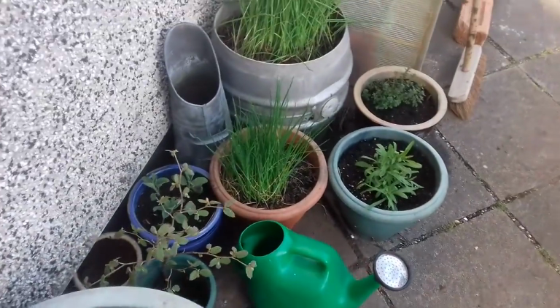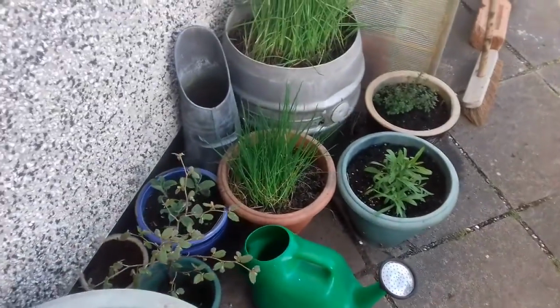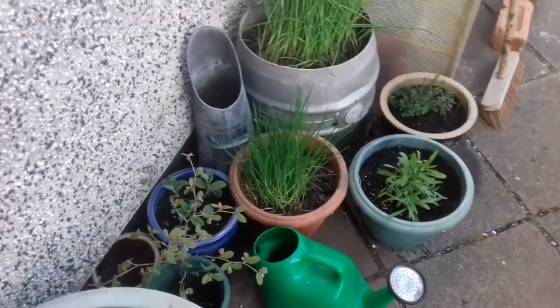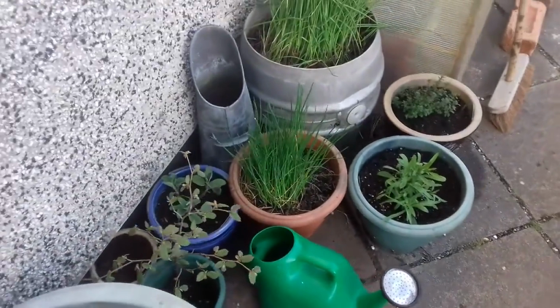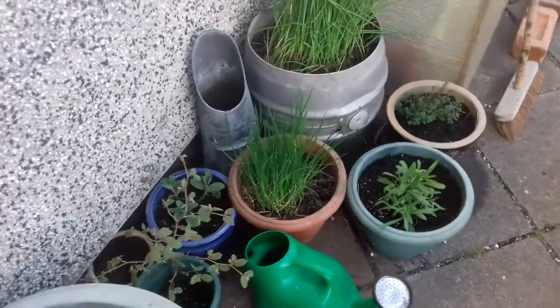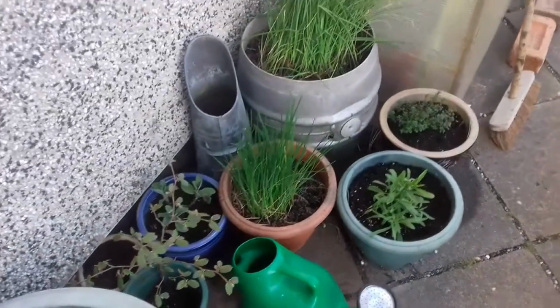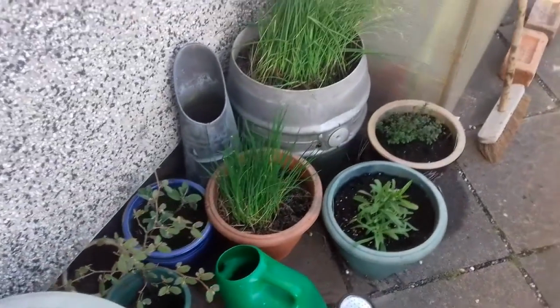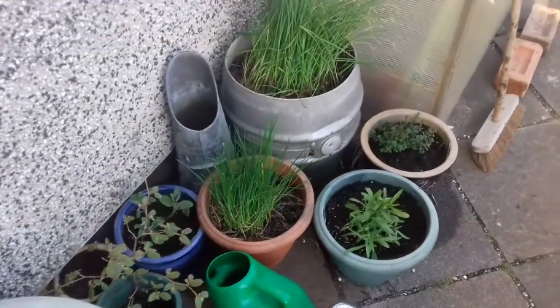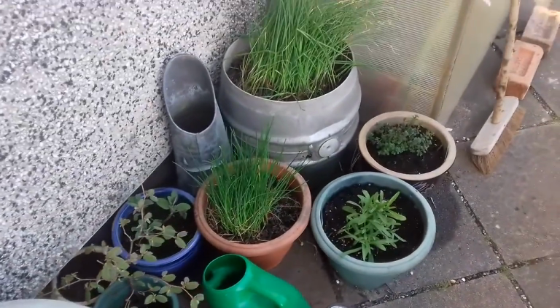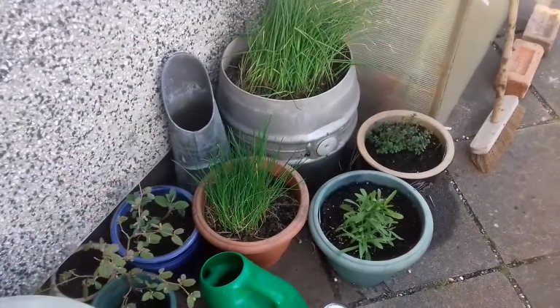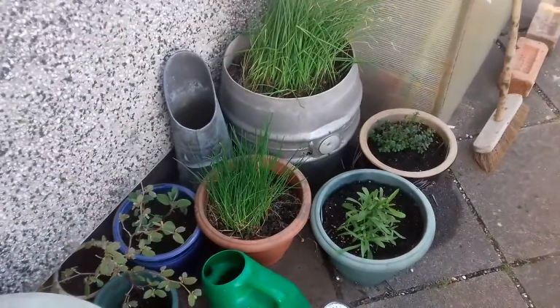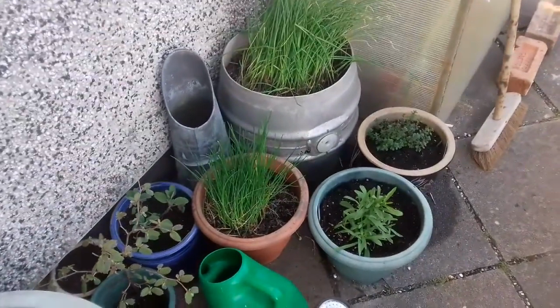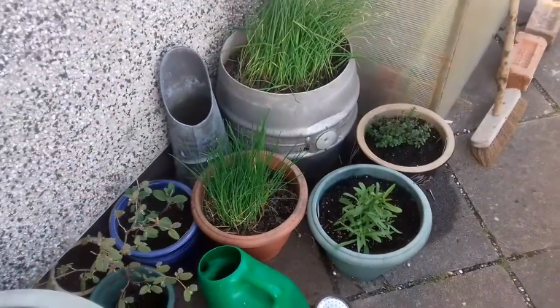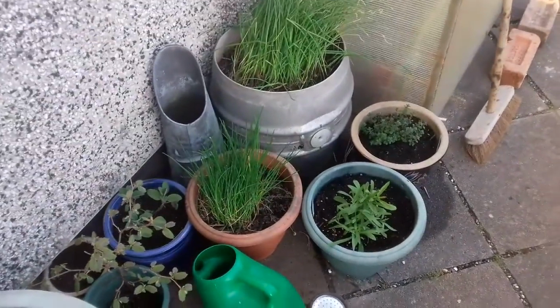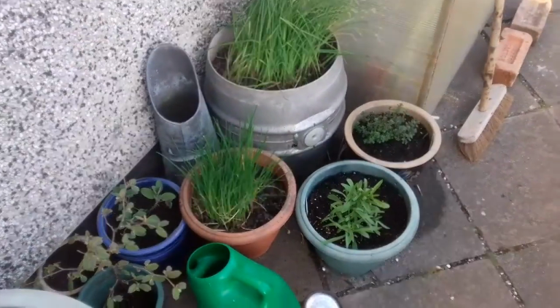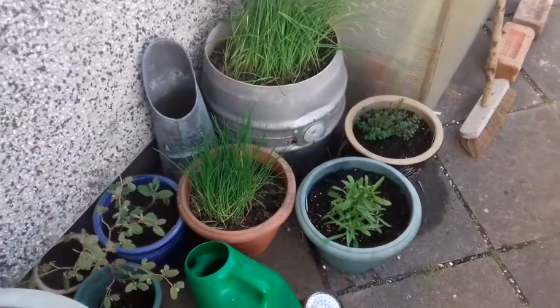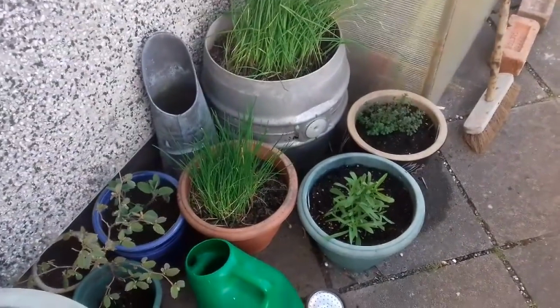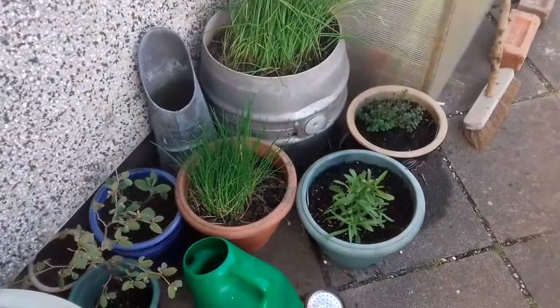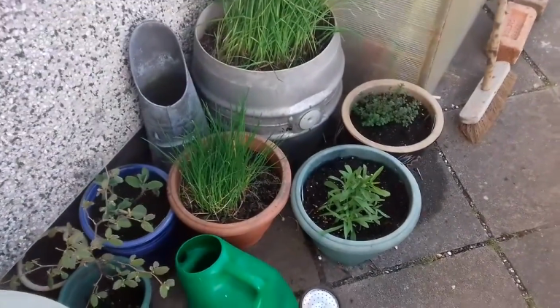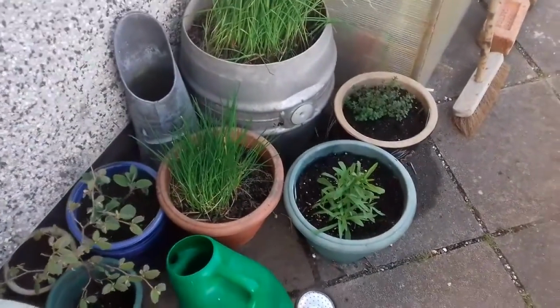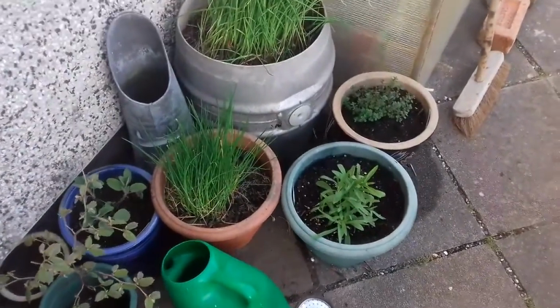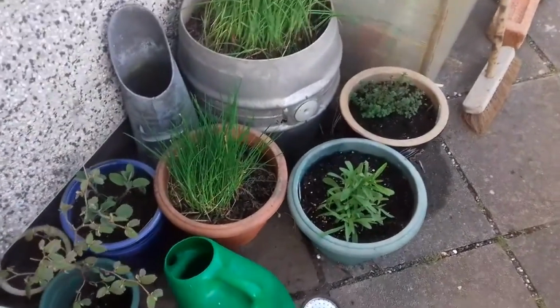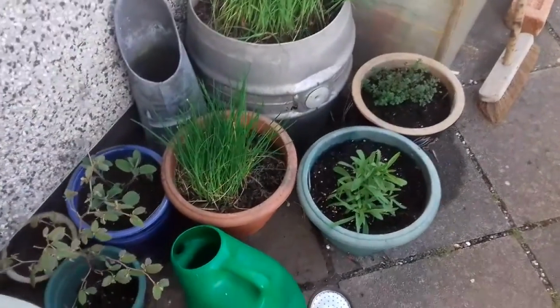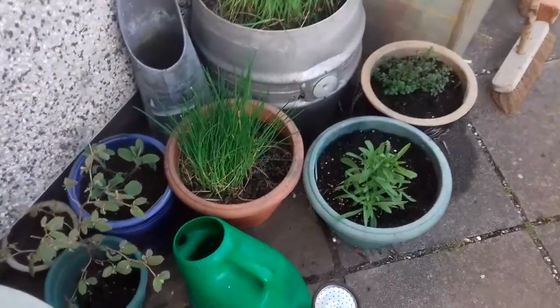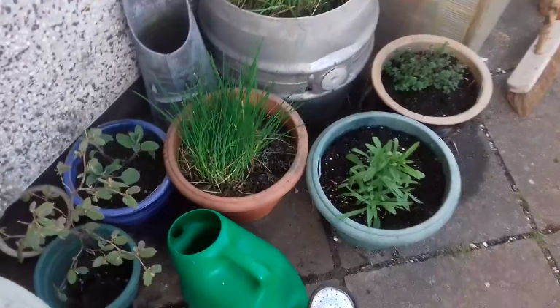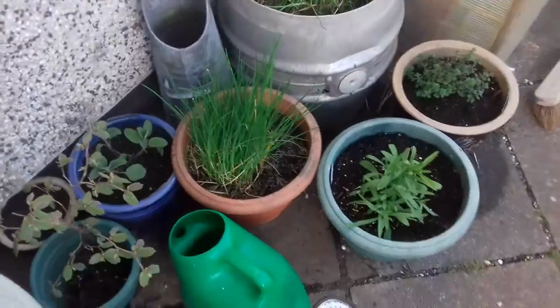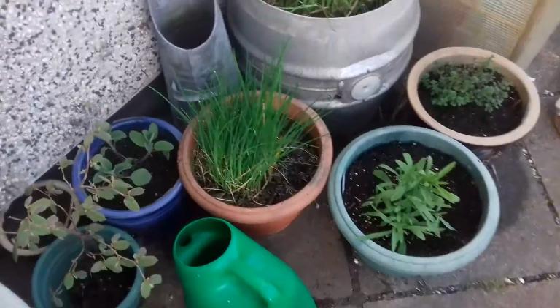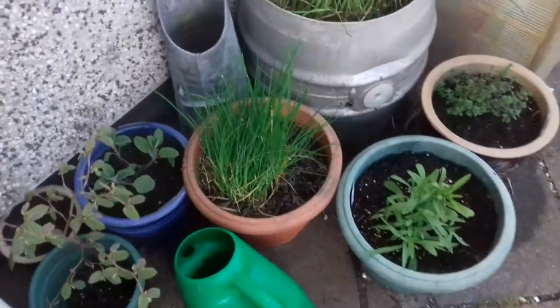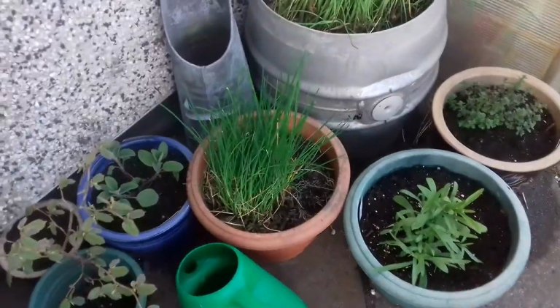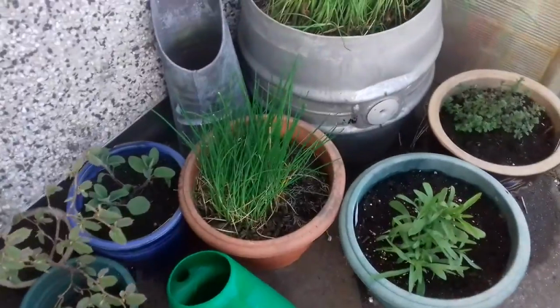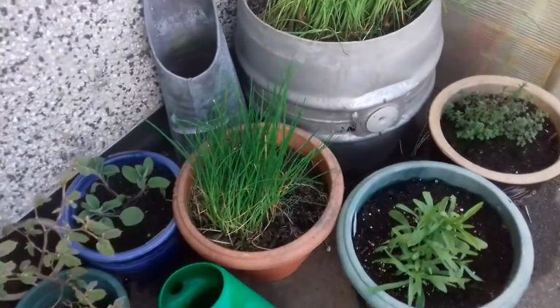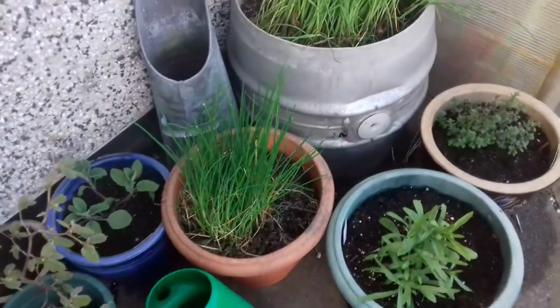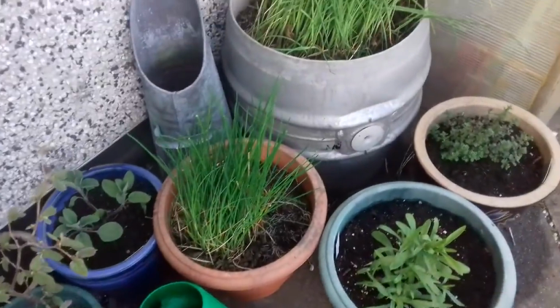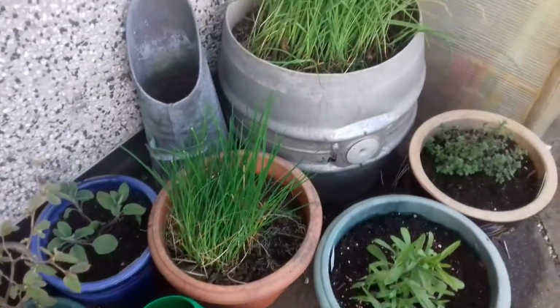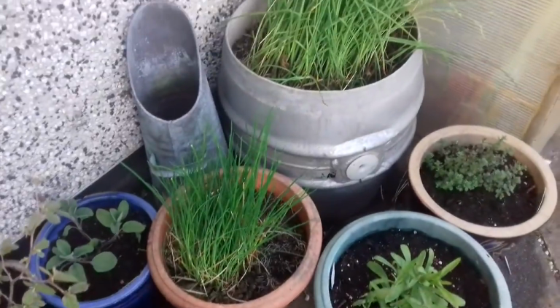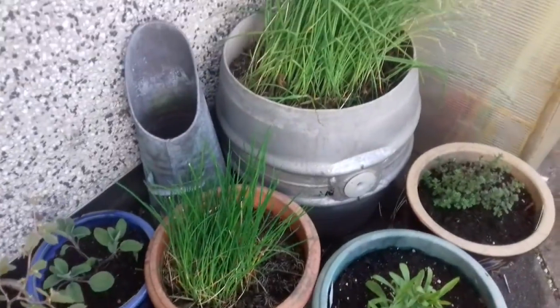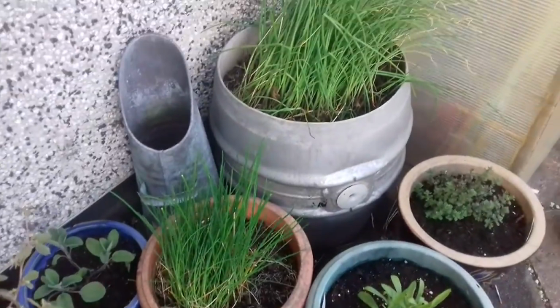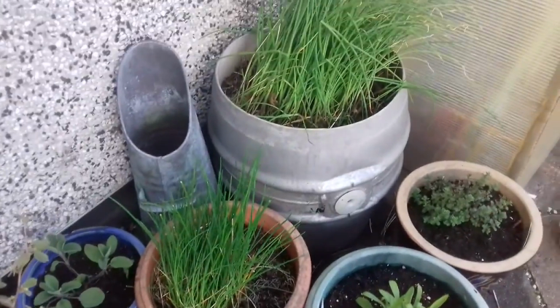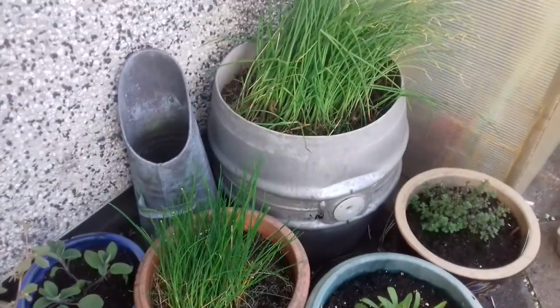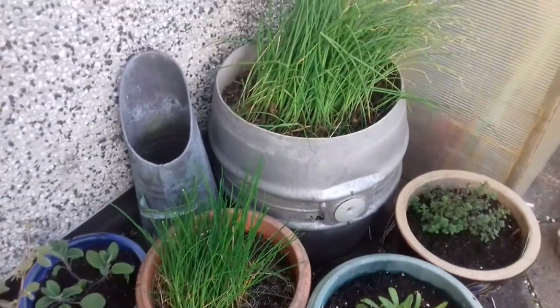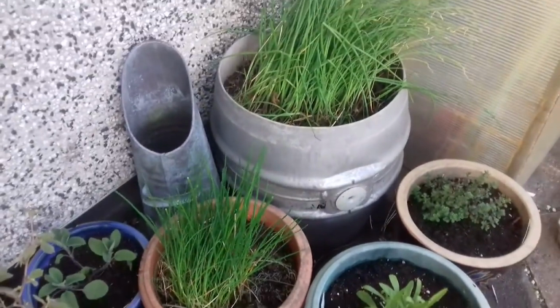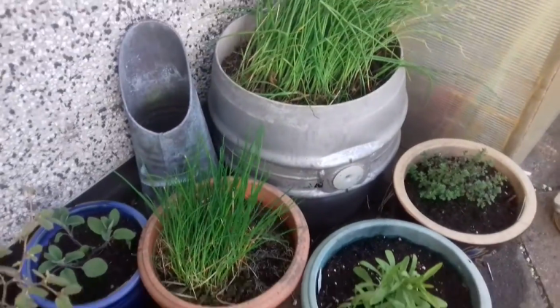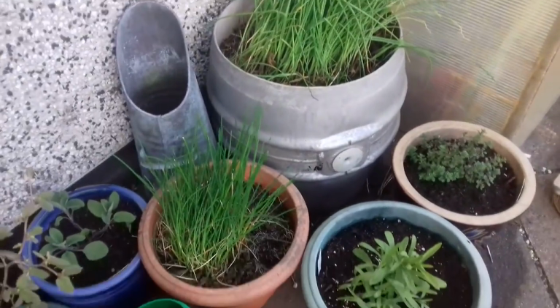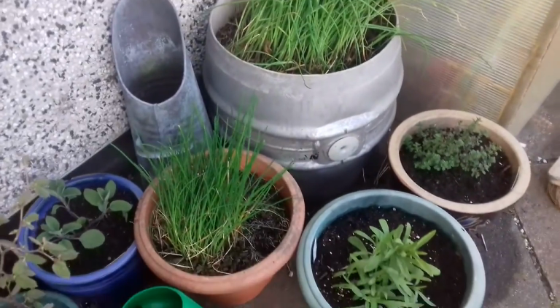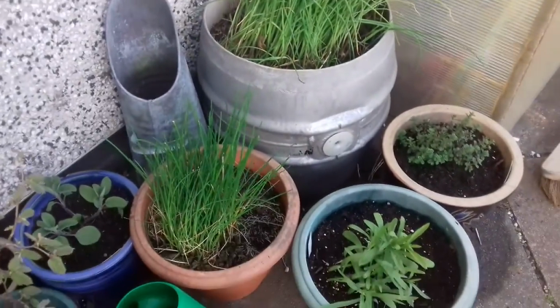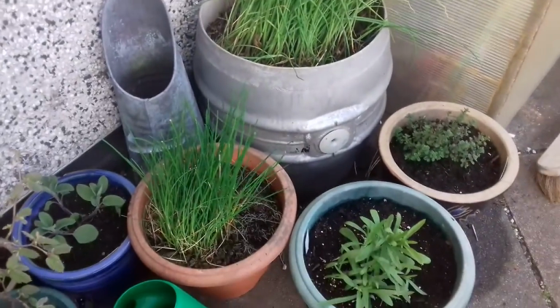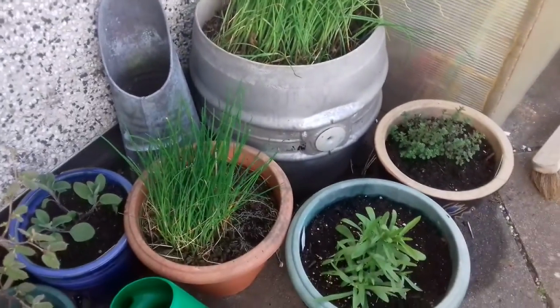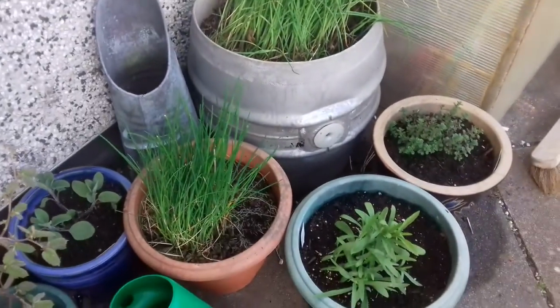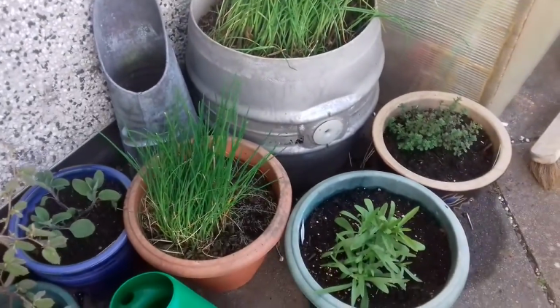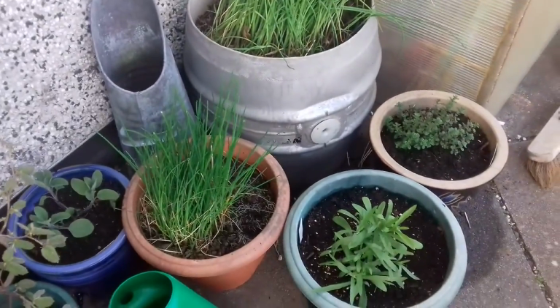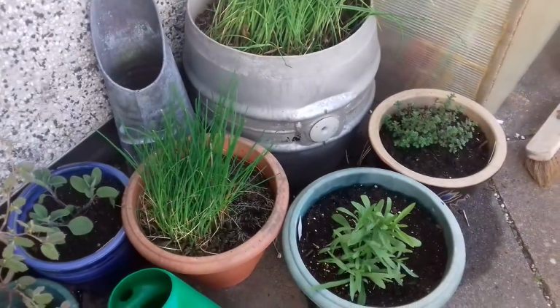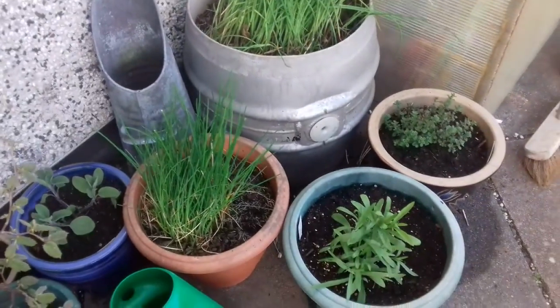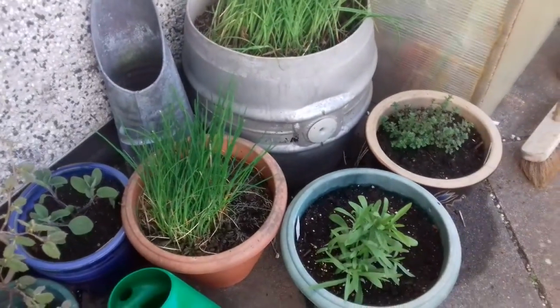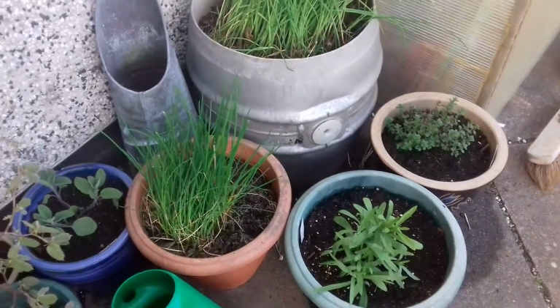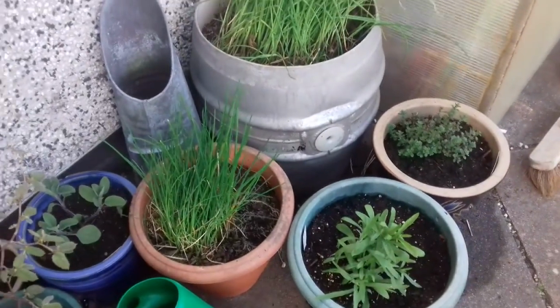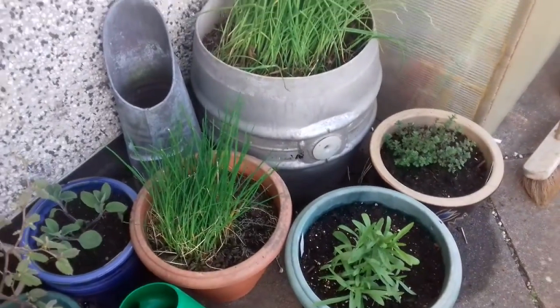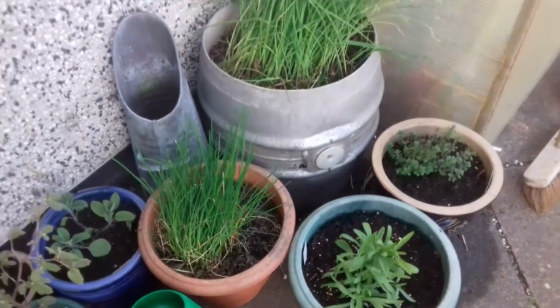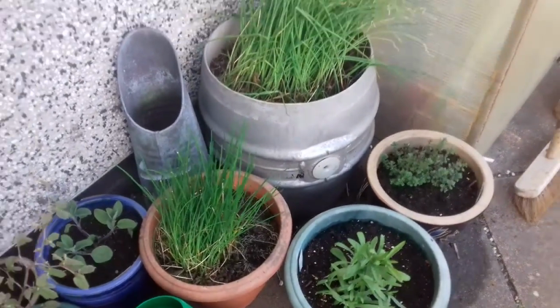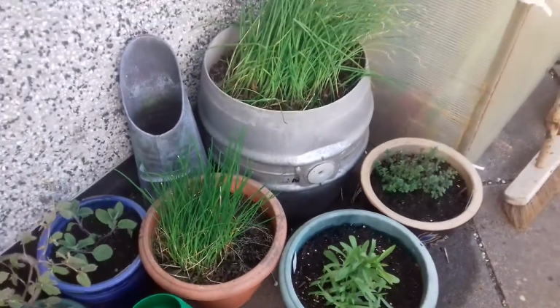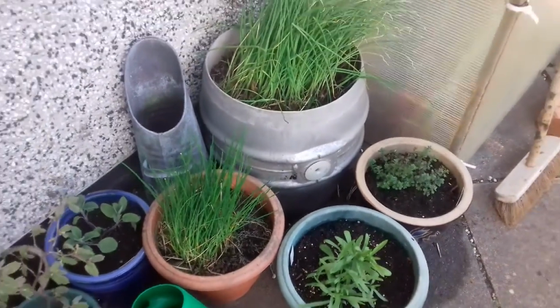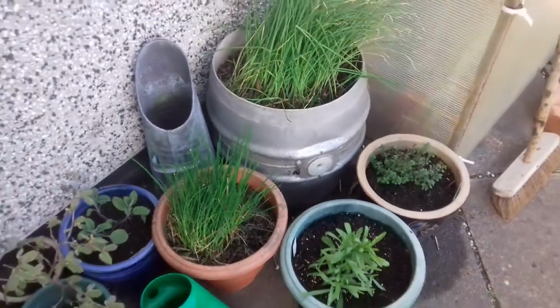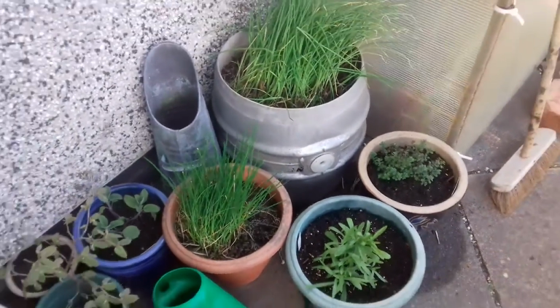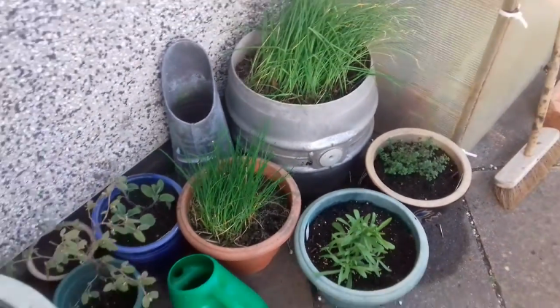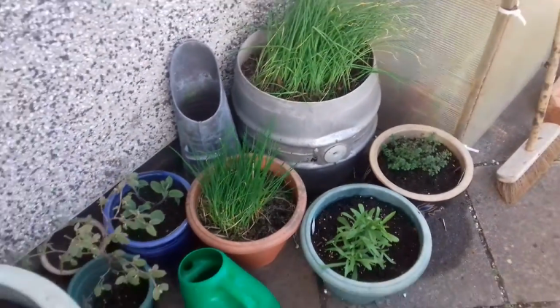My little herbs in pot section is coming on very well. I've got a few plugs, I've got a few more seeds in, so I'll add to that for my culinary herbs.